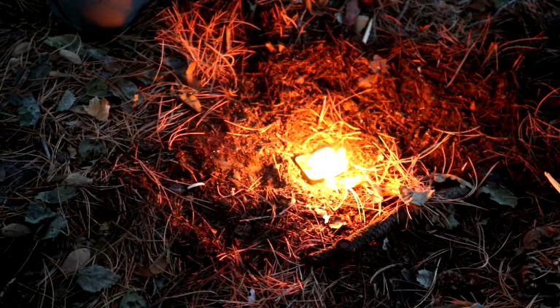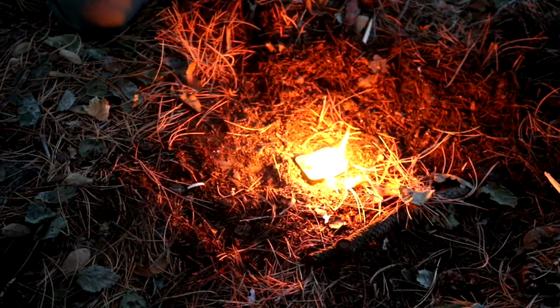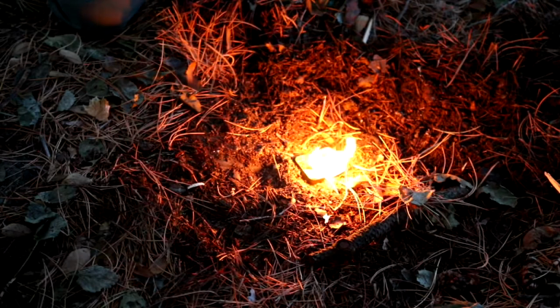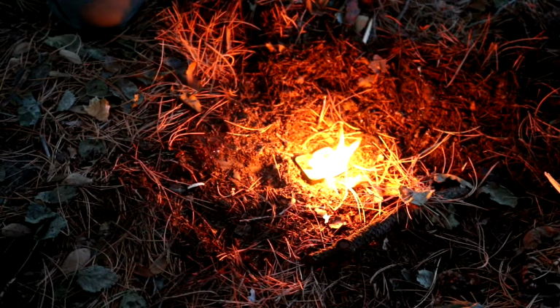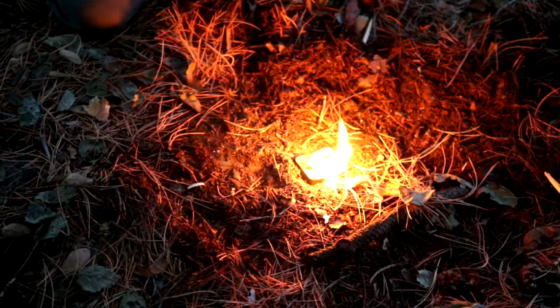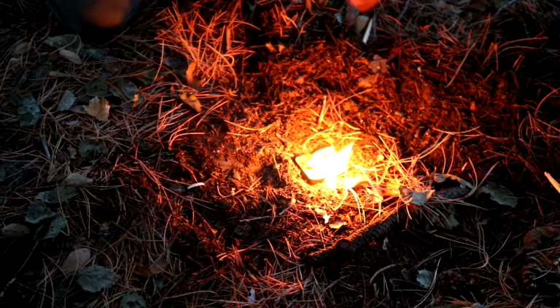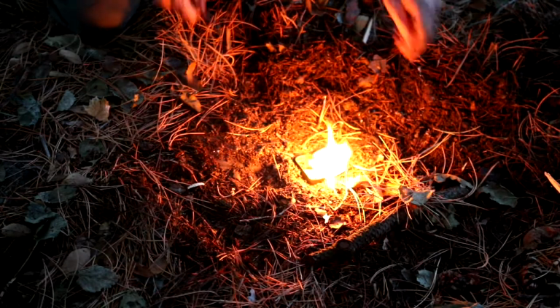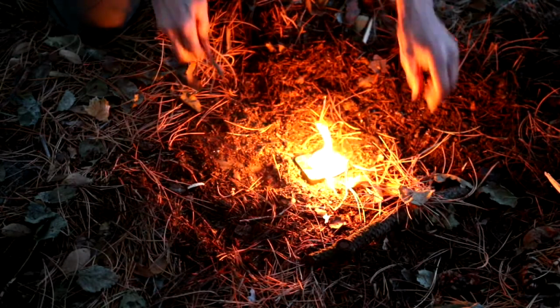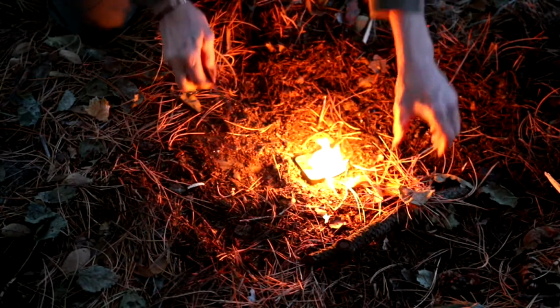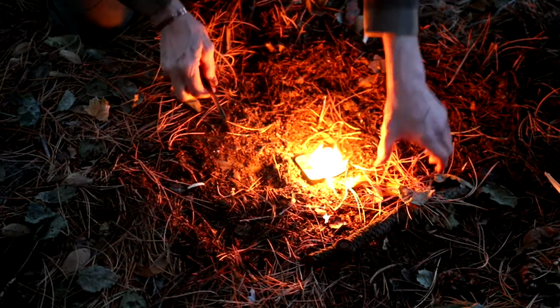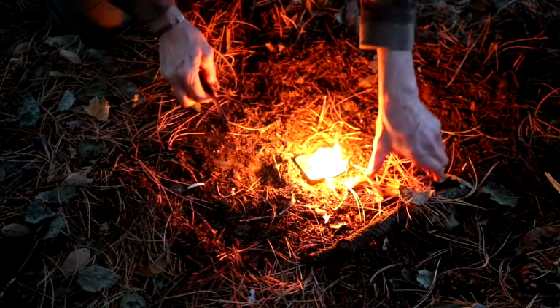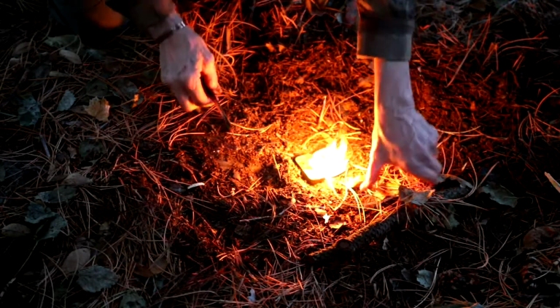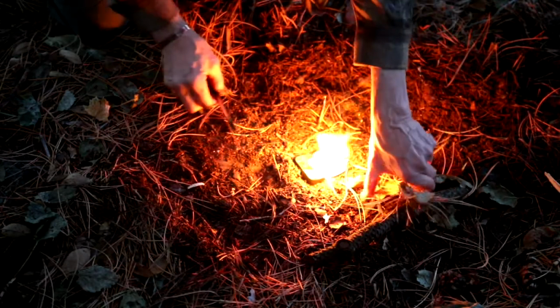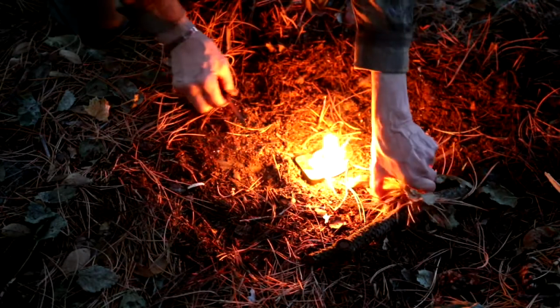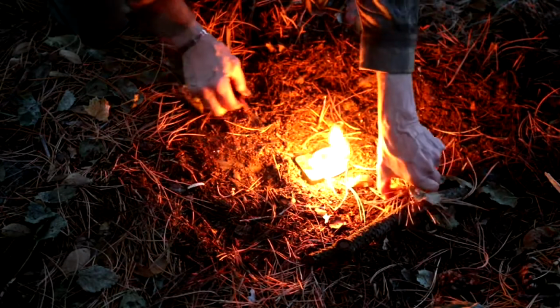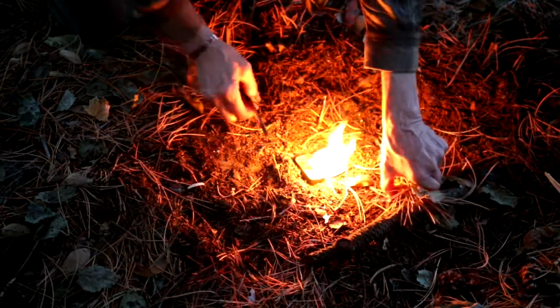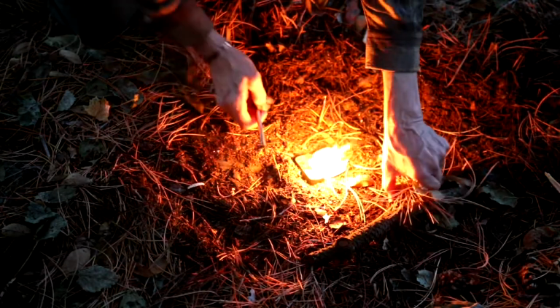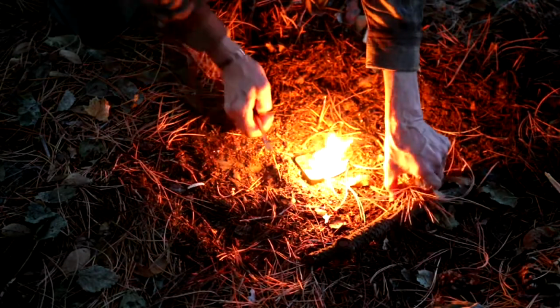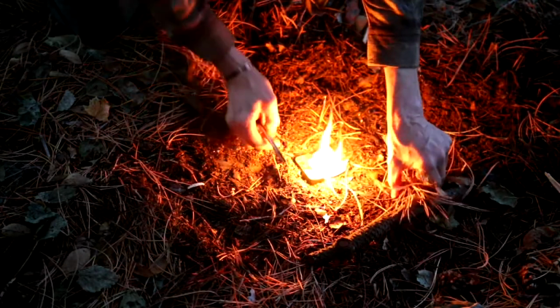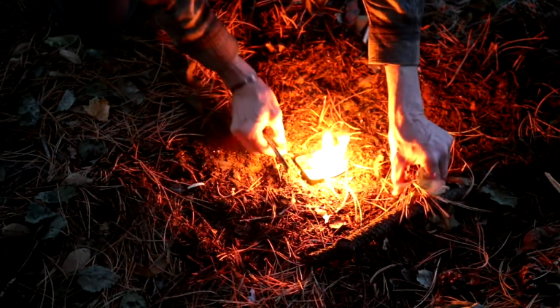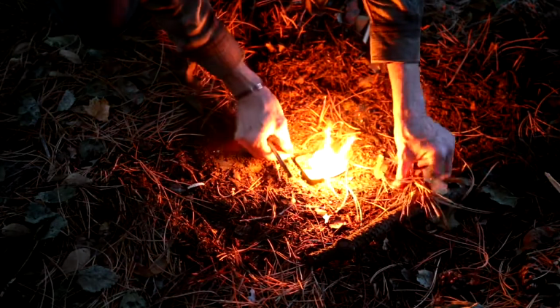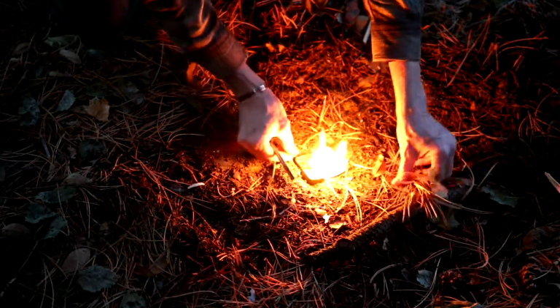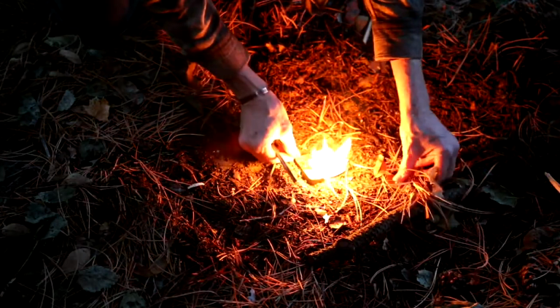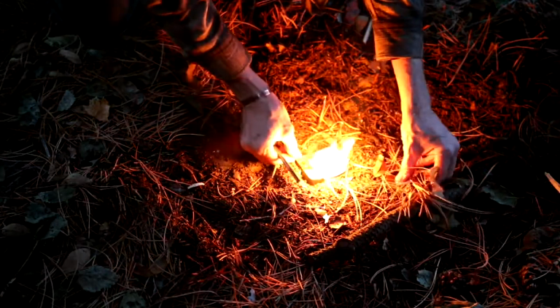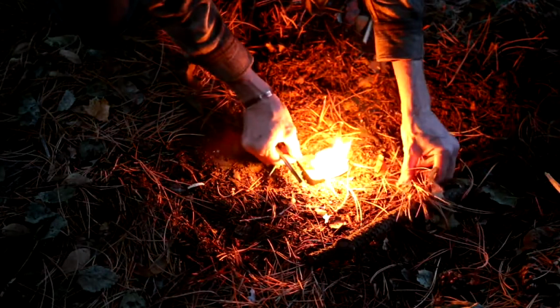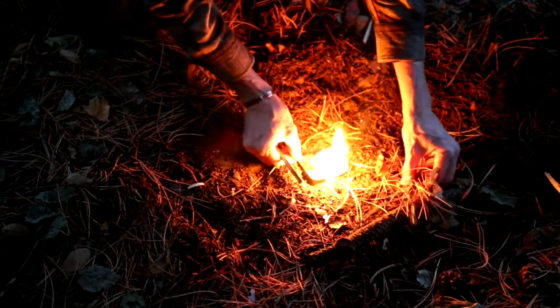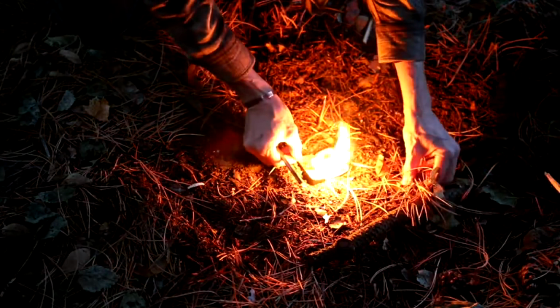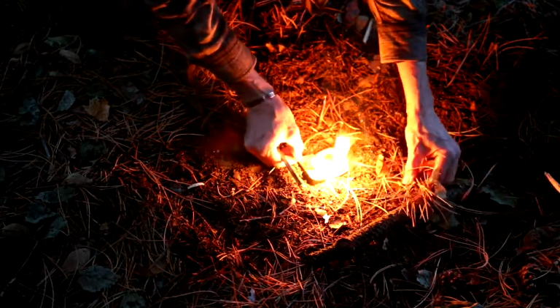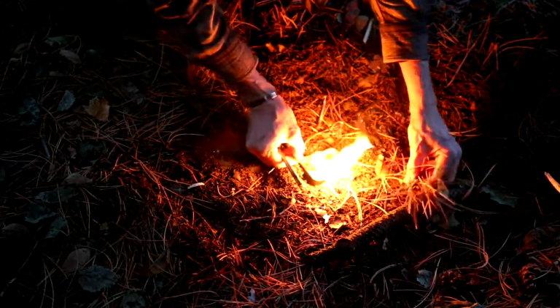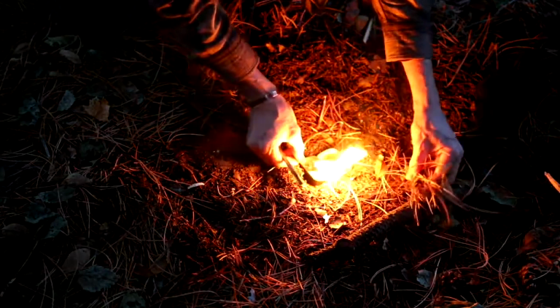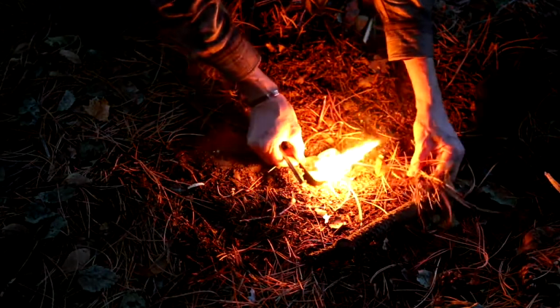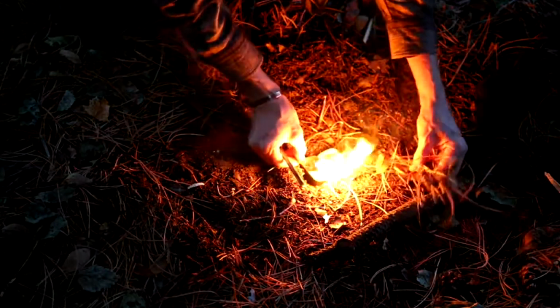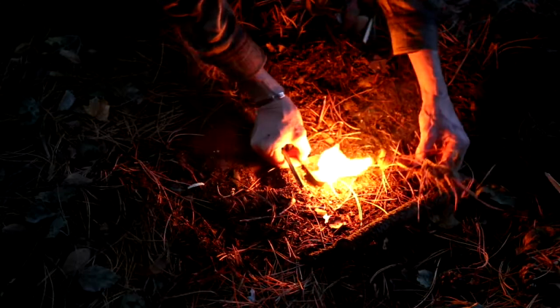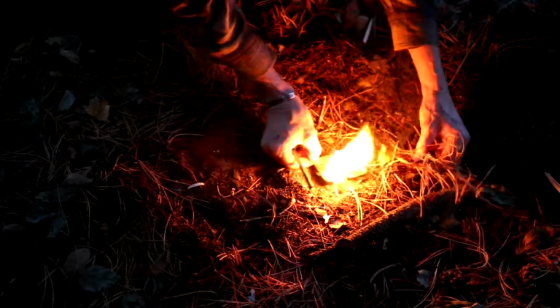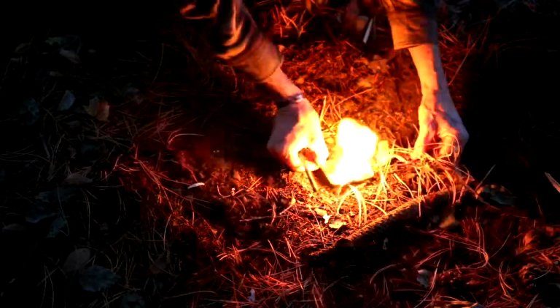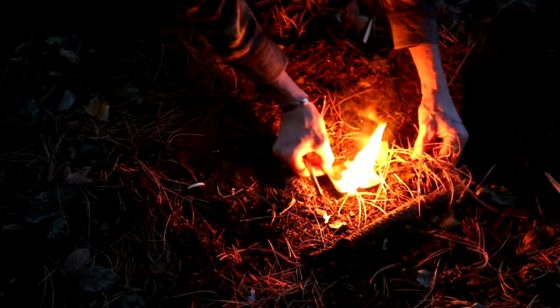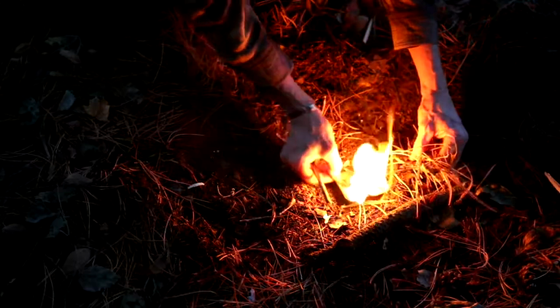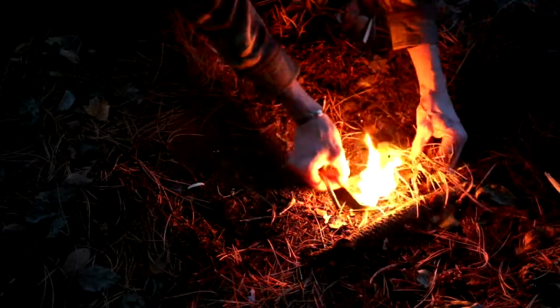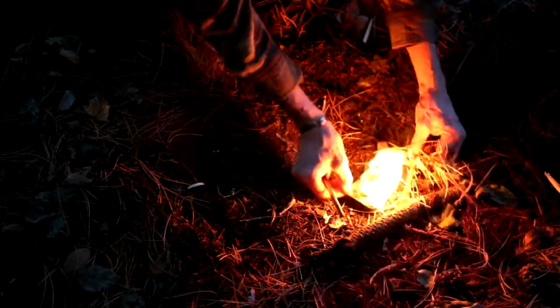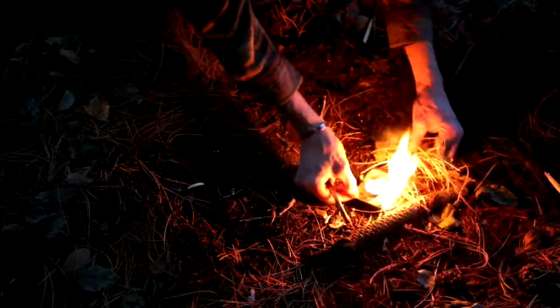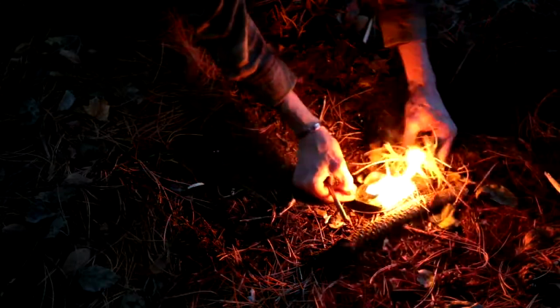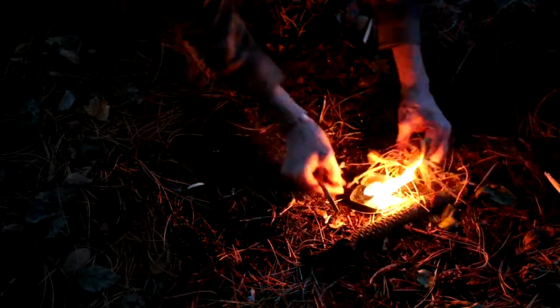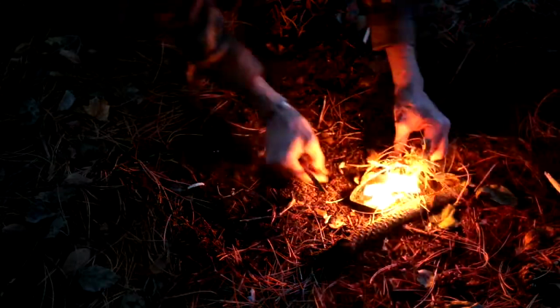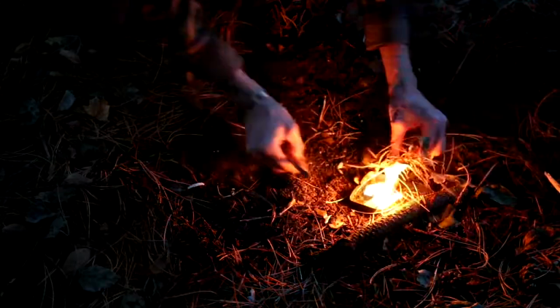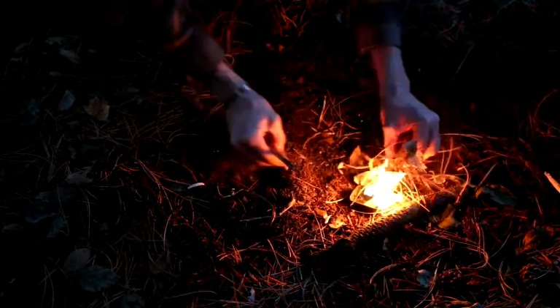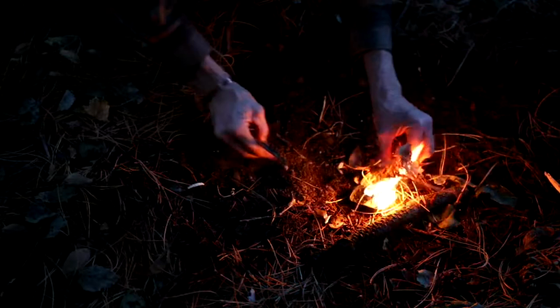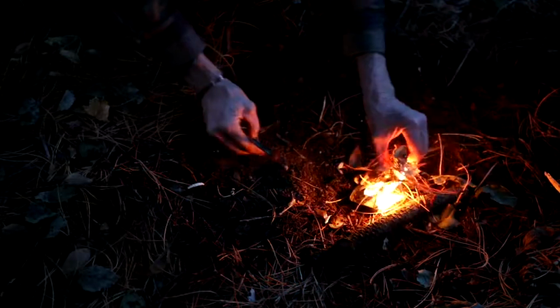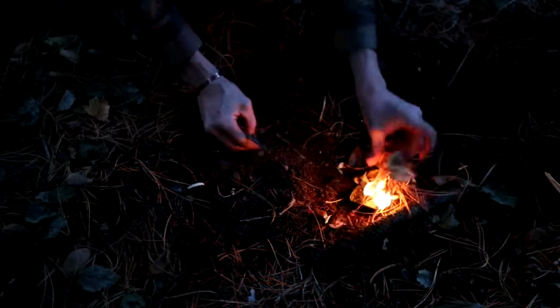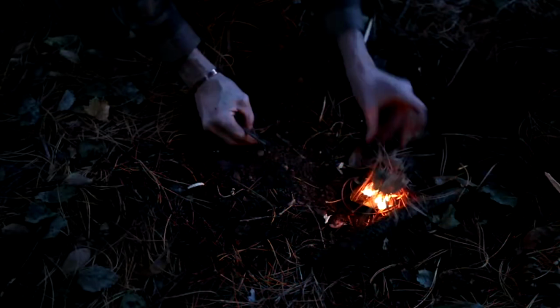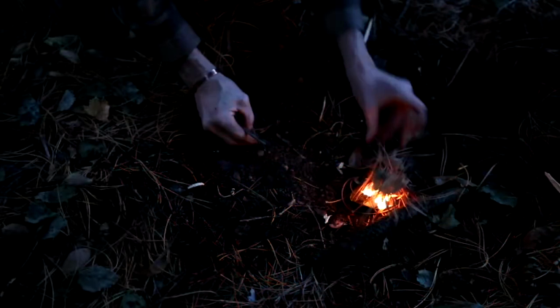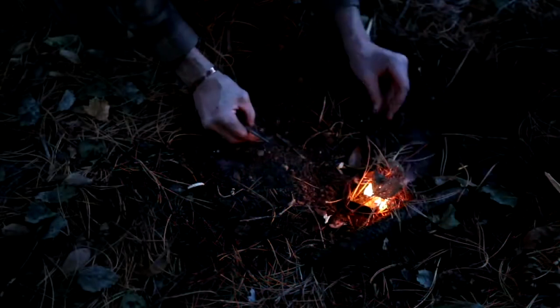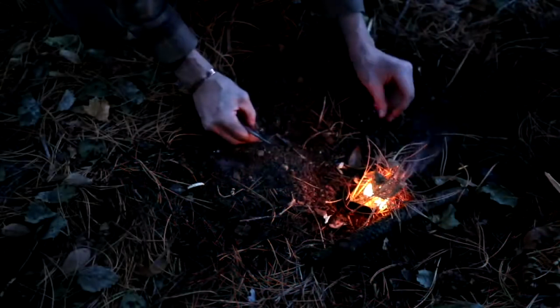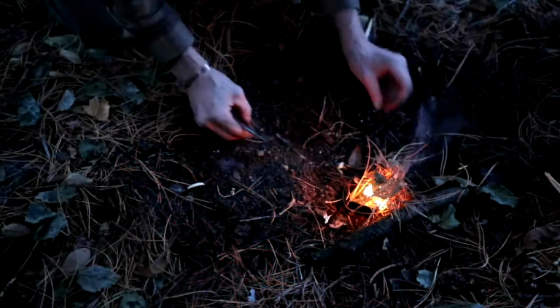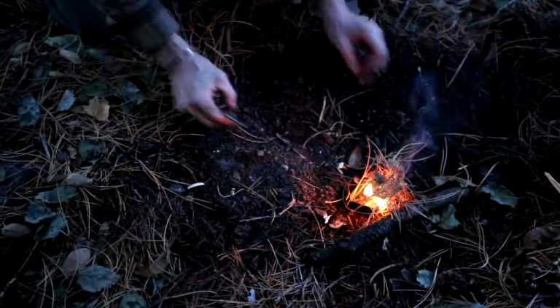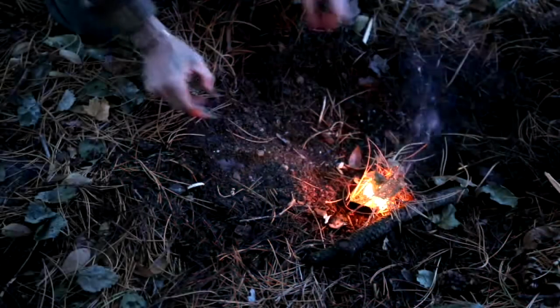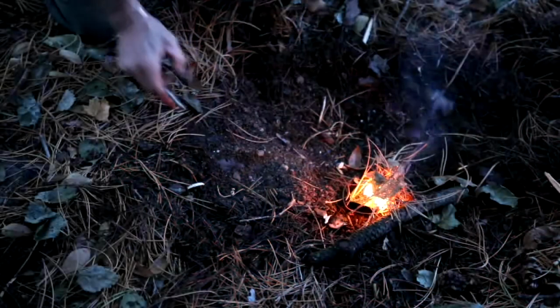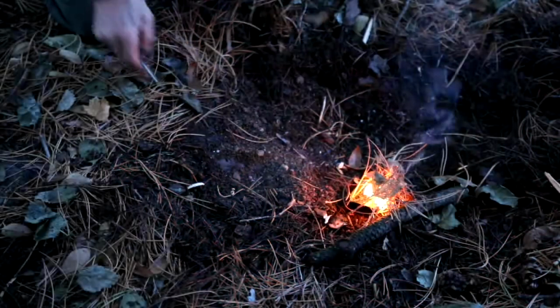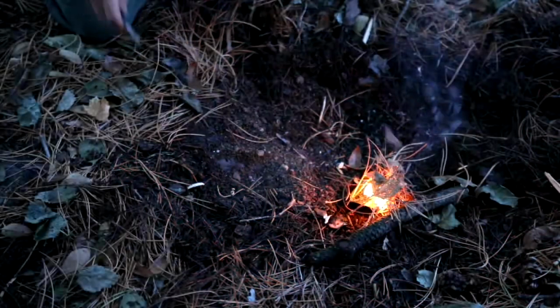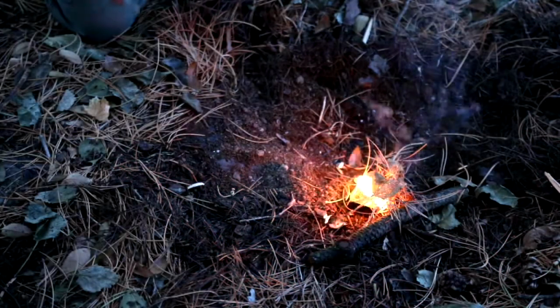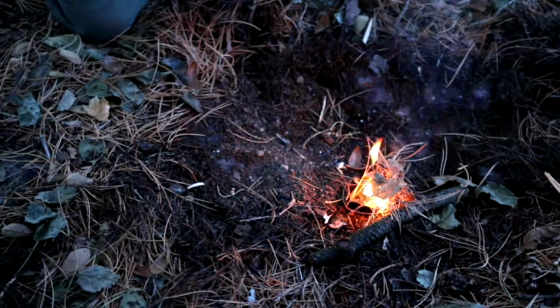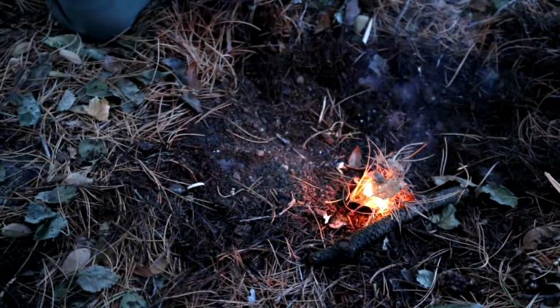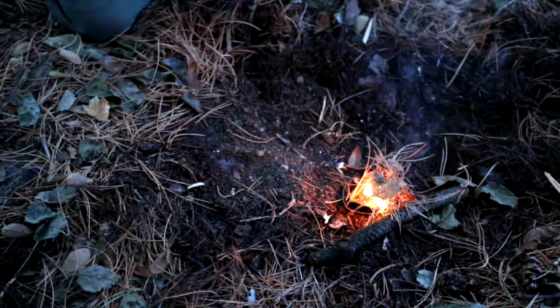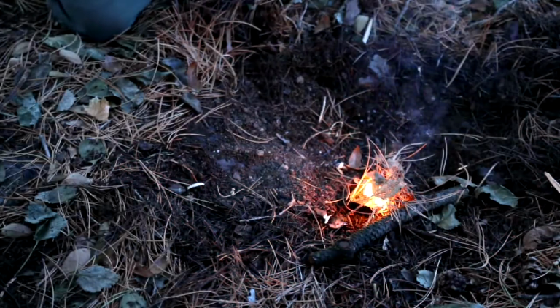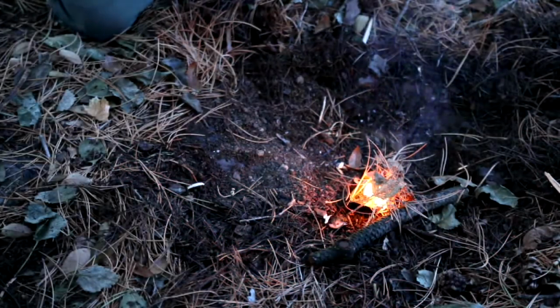Practice with your ferro rod and you will soon become adept at starting fires rapidly in all kinds of conditions.